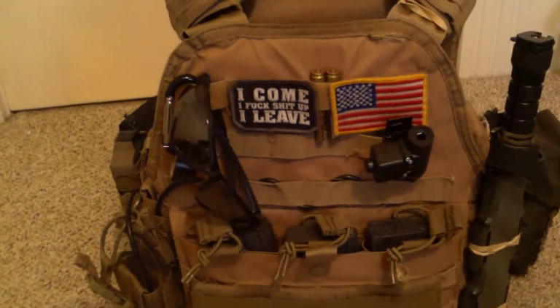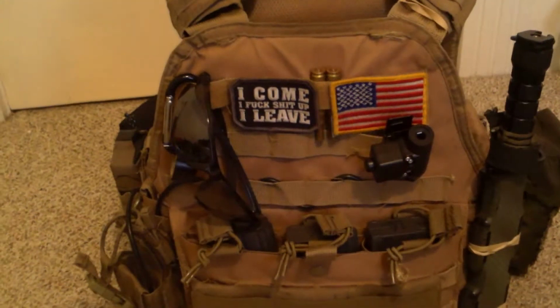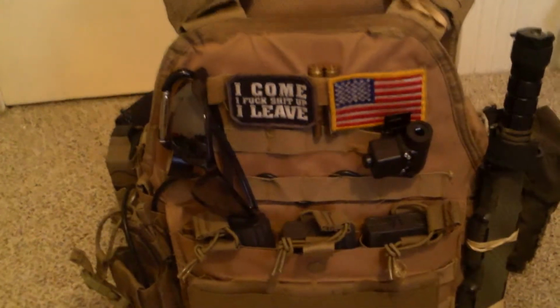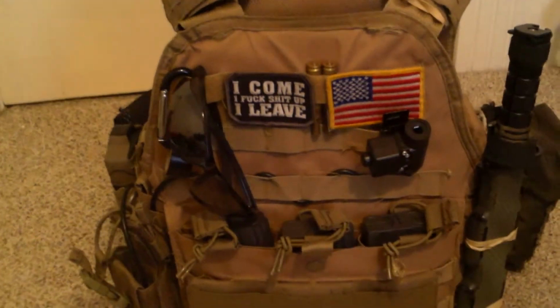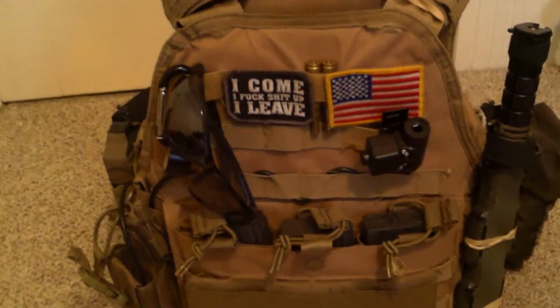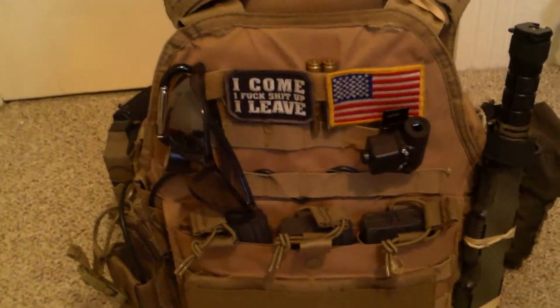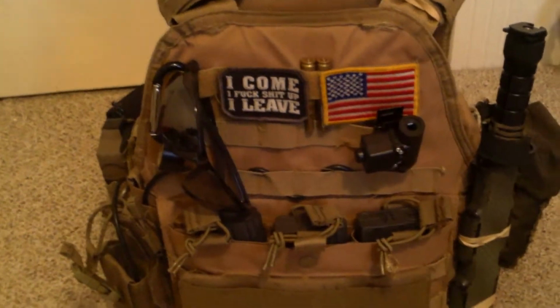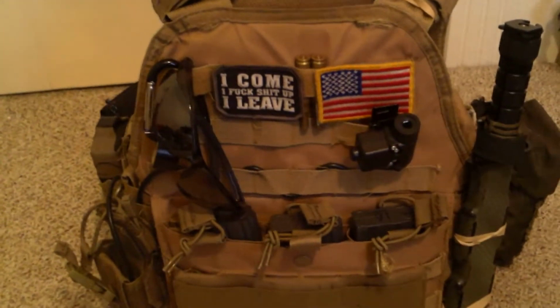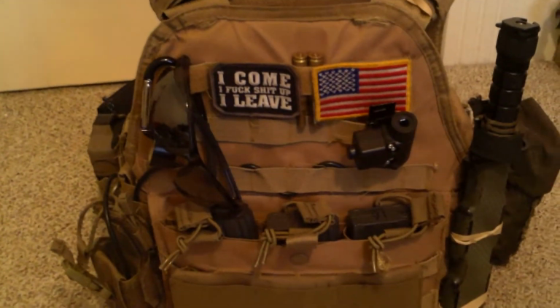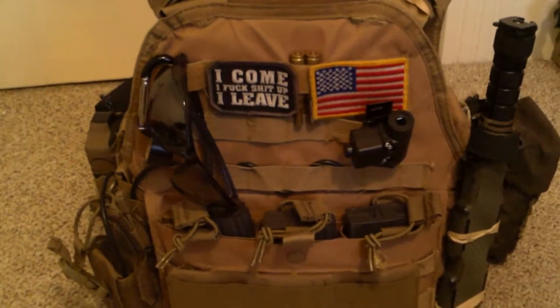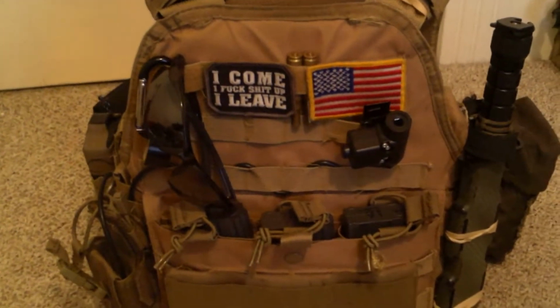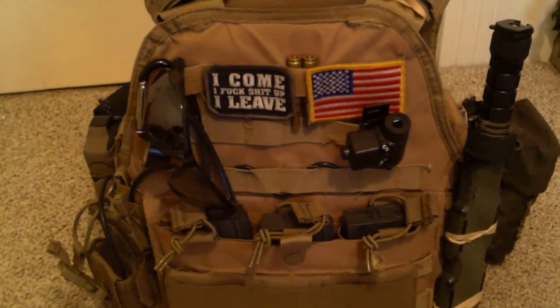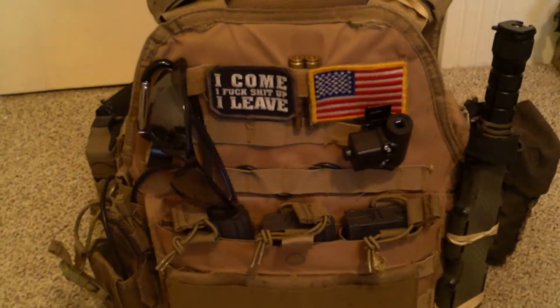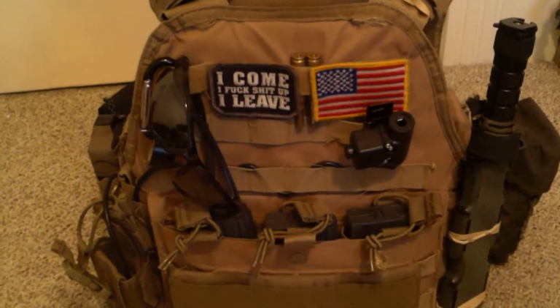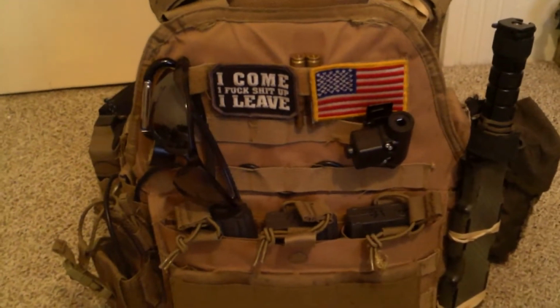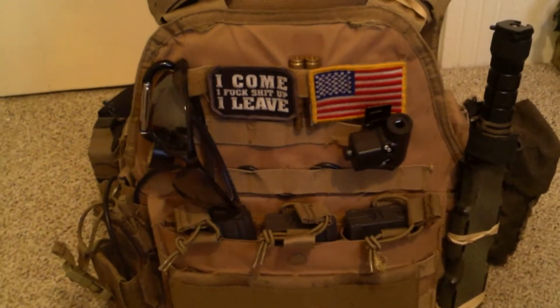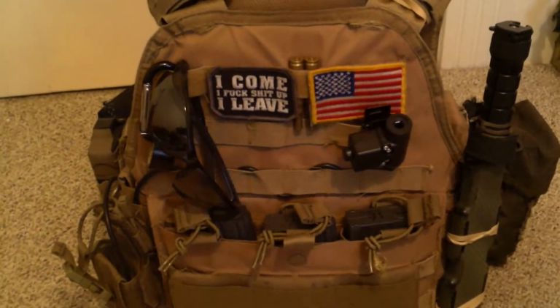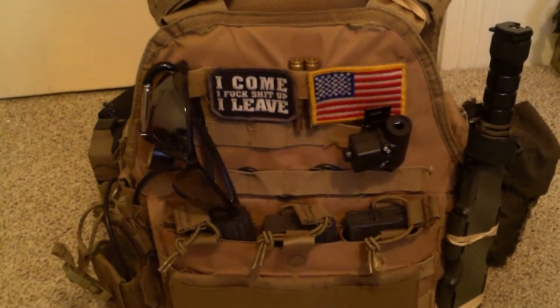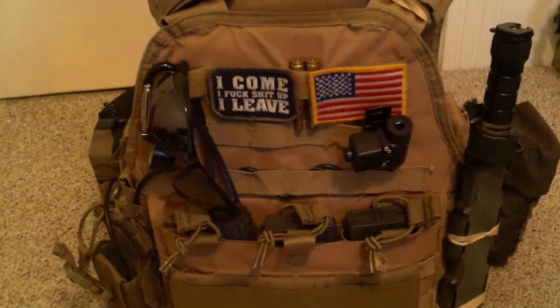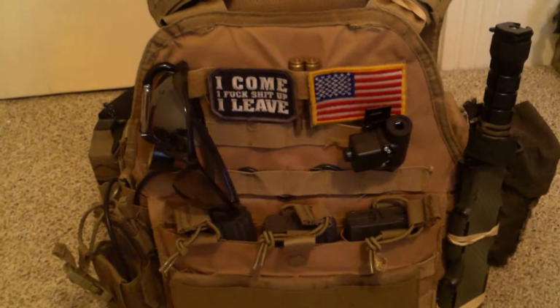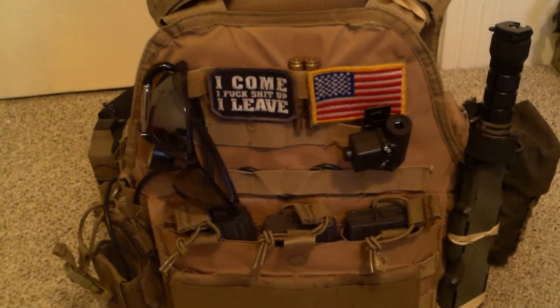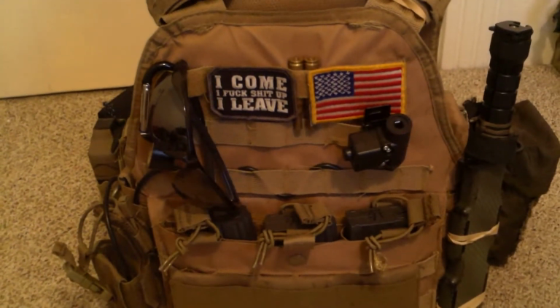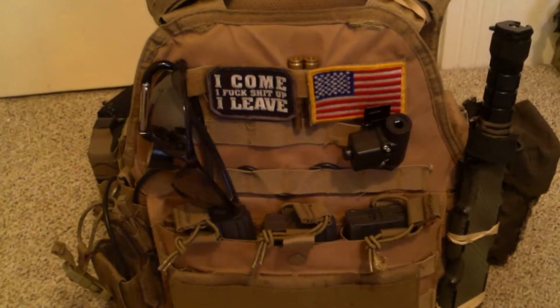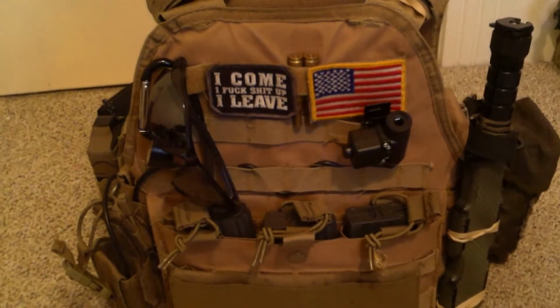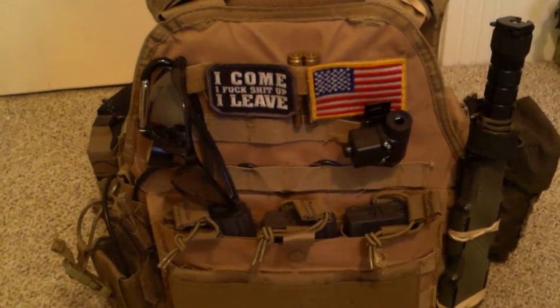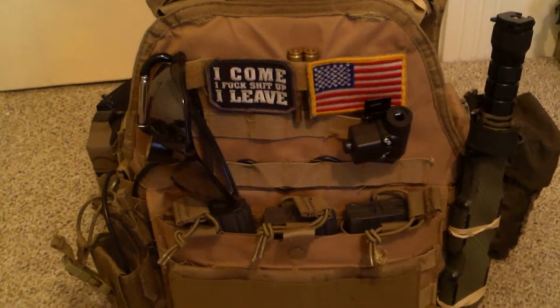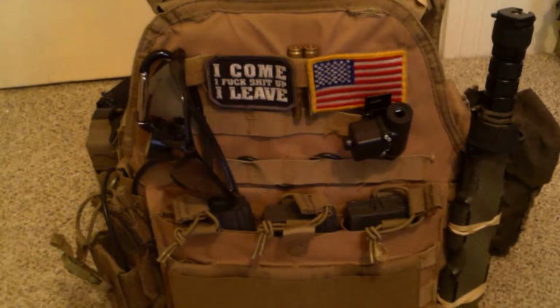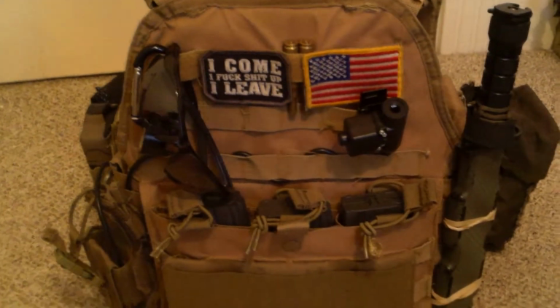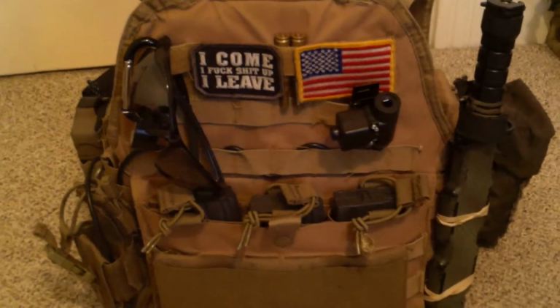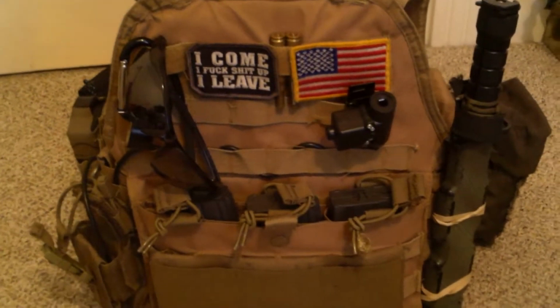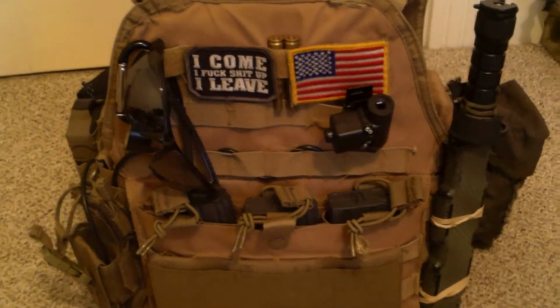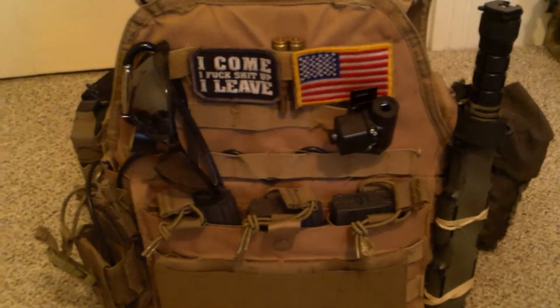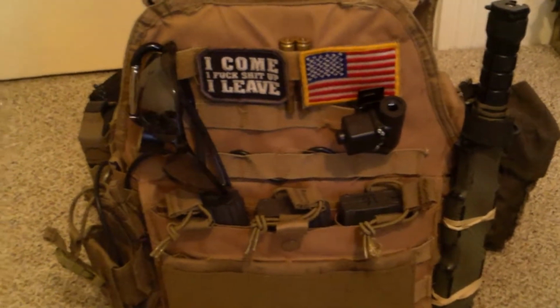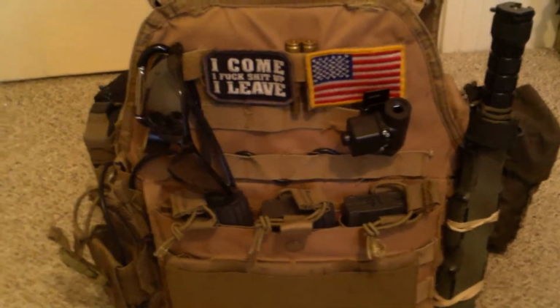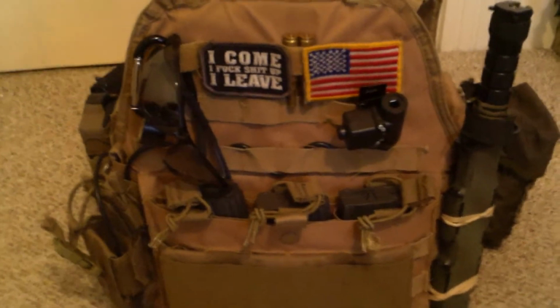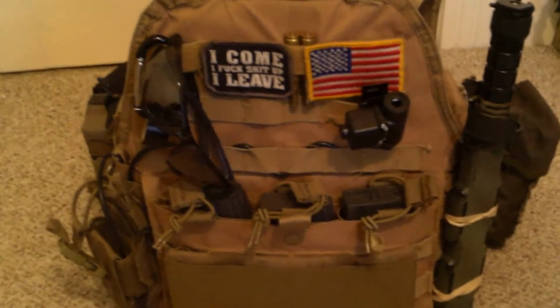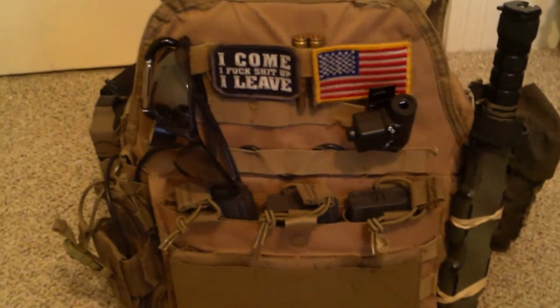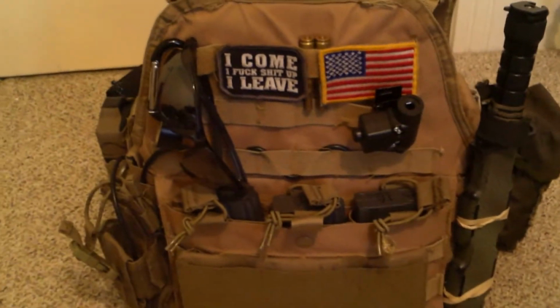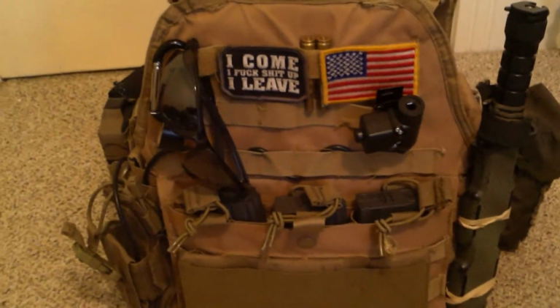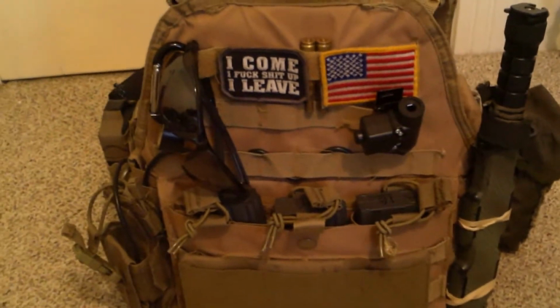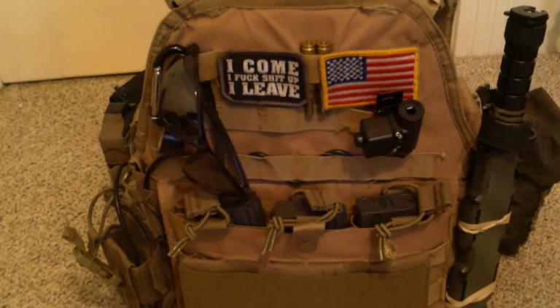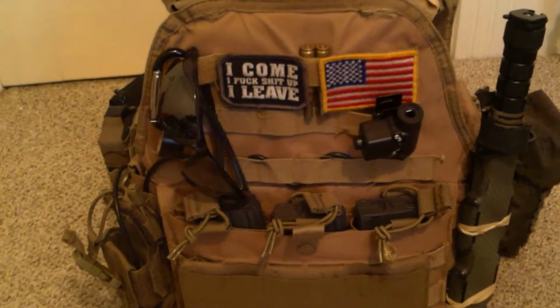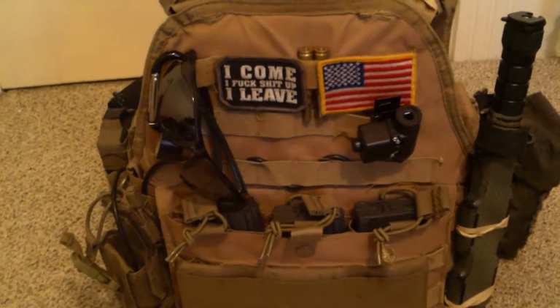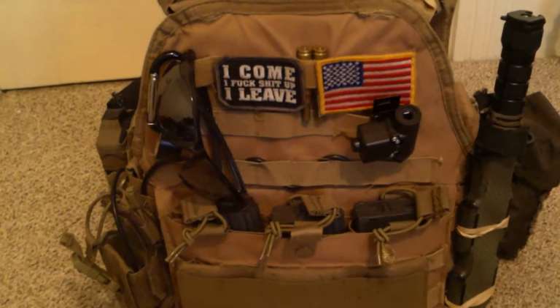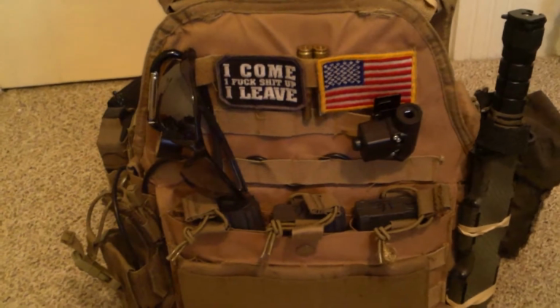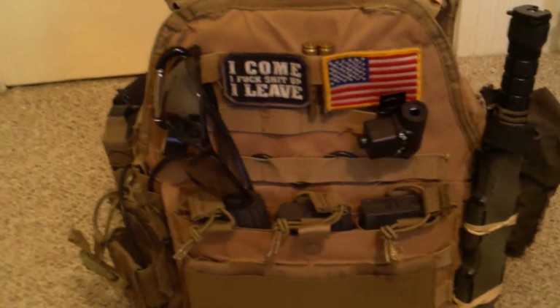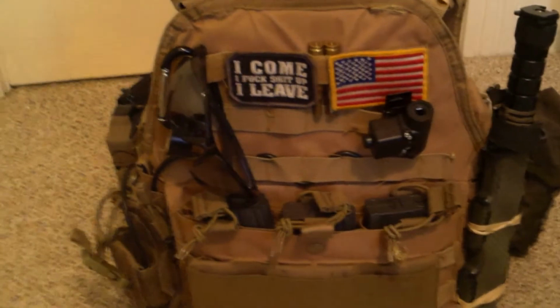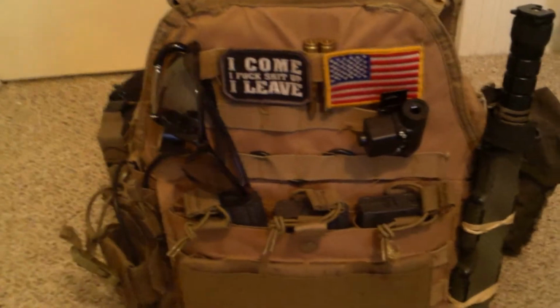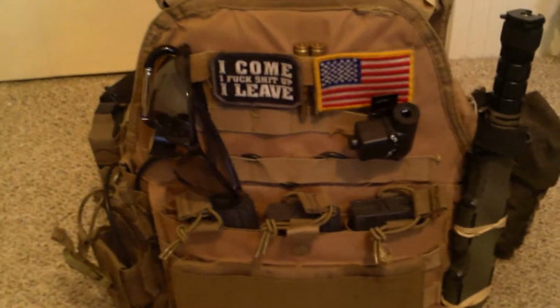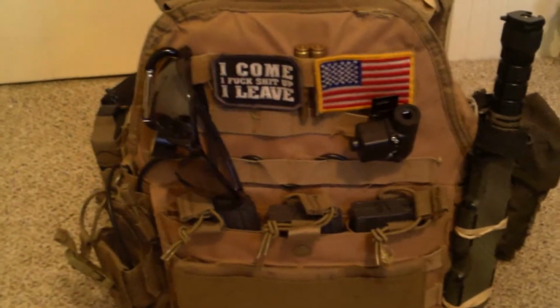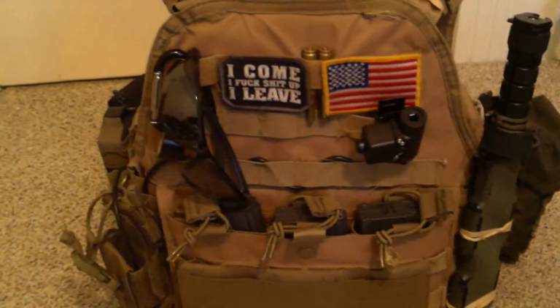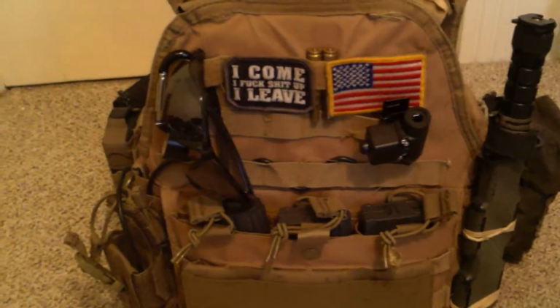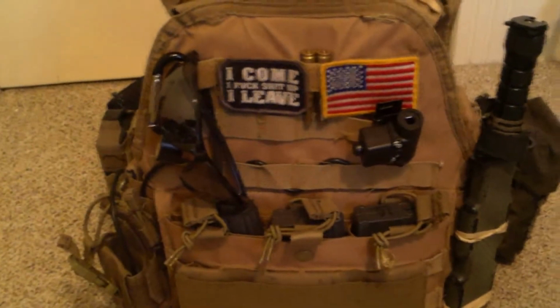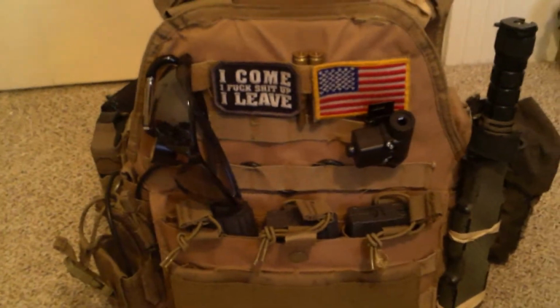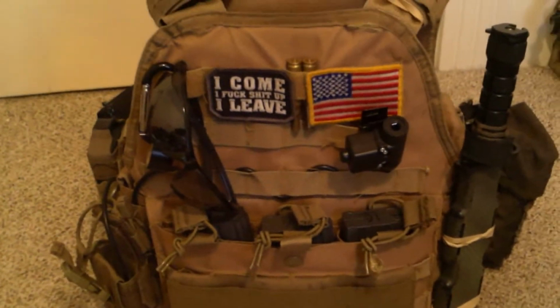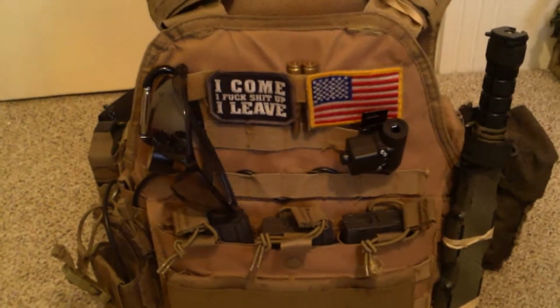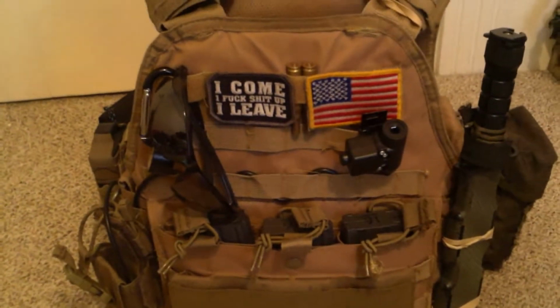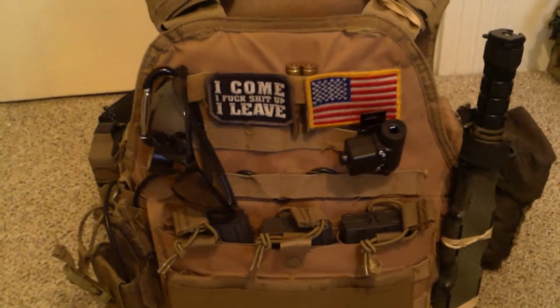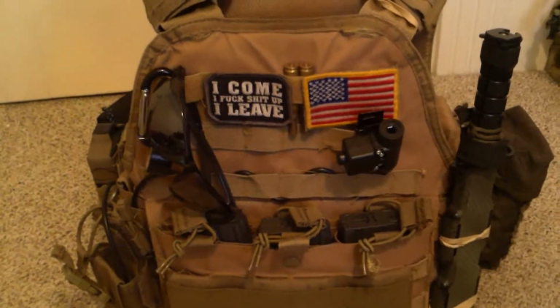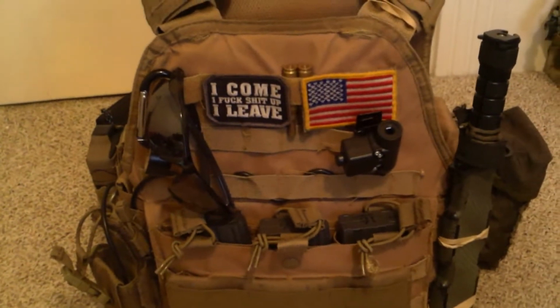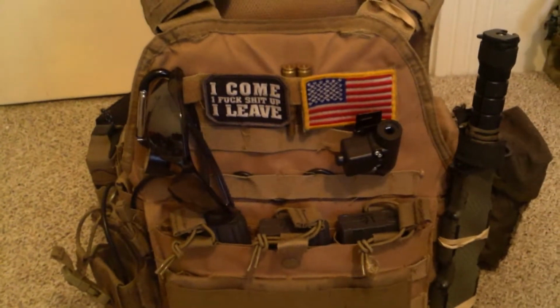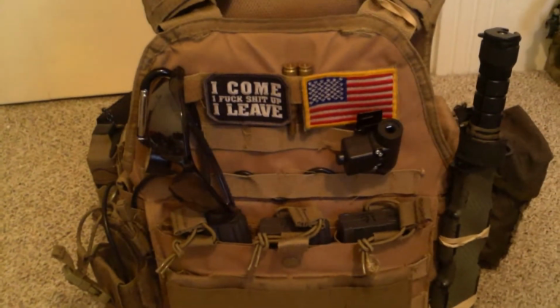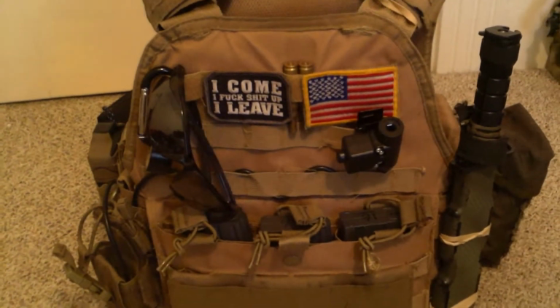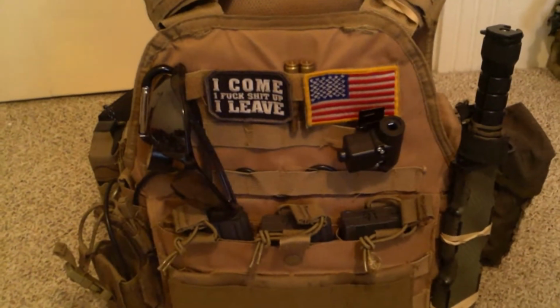Hey guys, what's up? This is Gunslinger from Predator 6 Airsoft. I know I haven't done a video in a while, so that's why I'm throwing you guys this one.